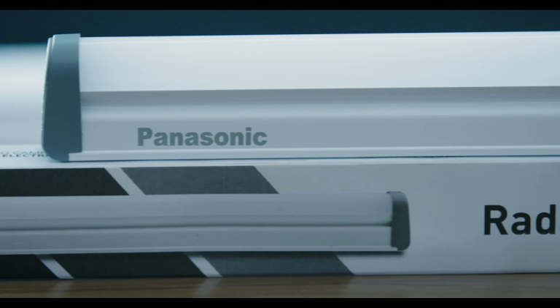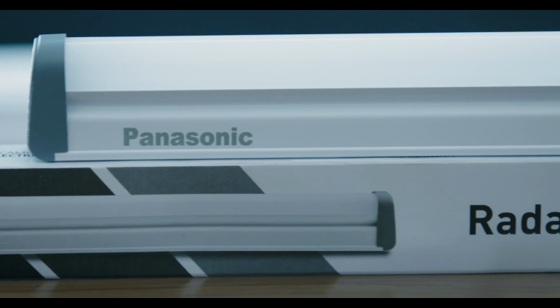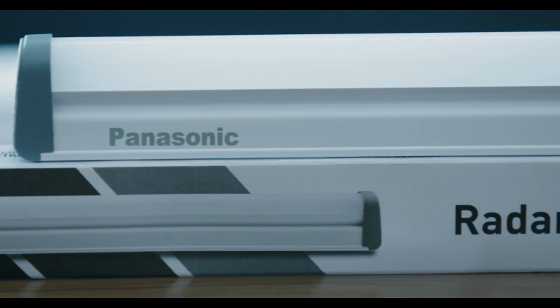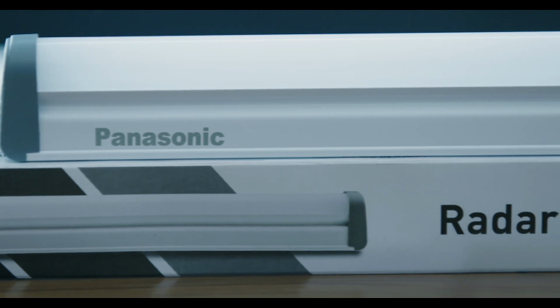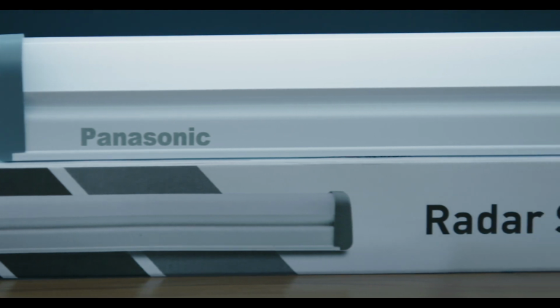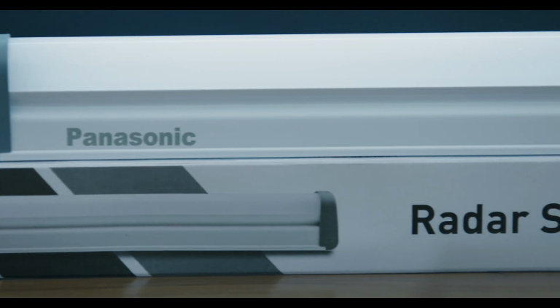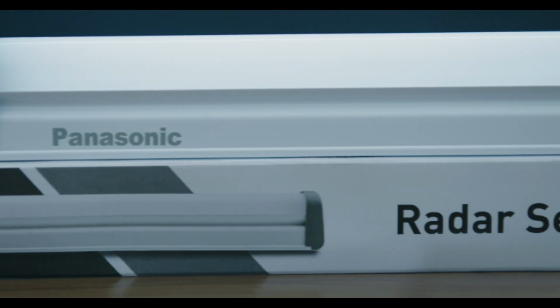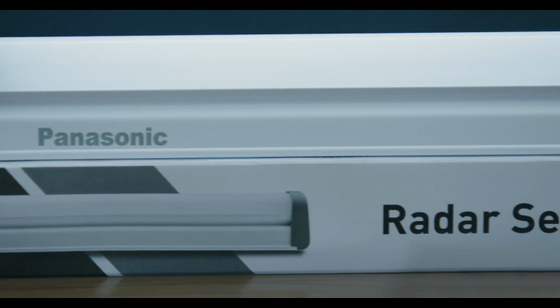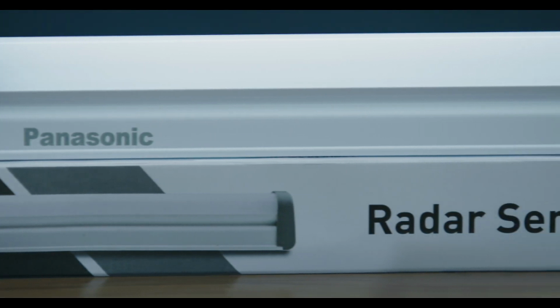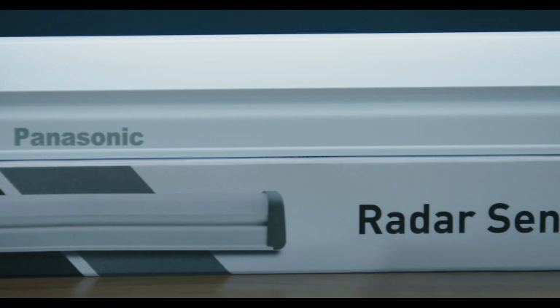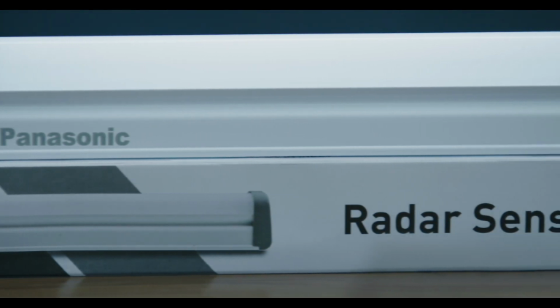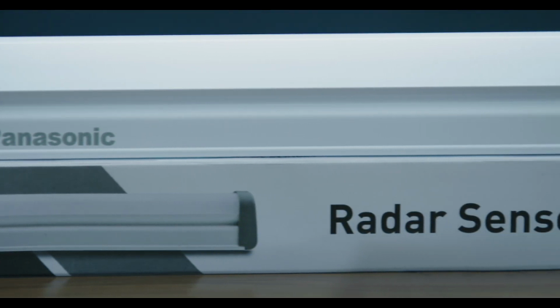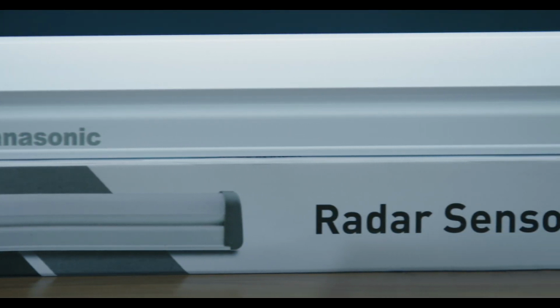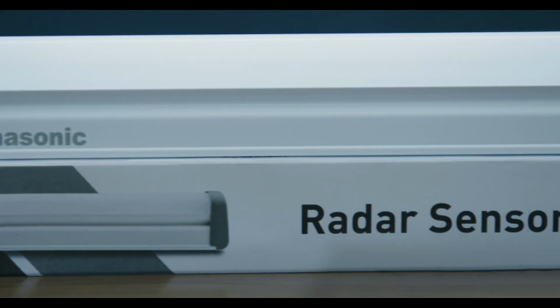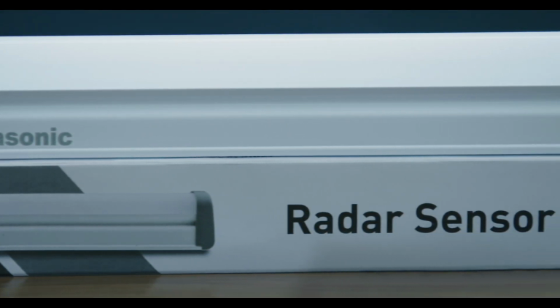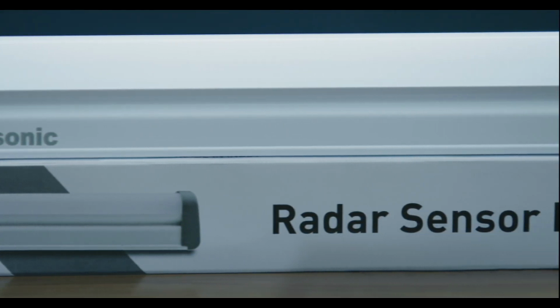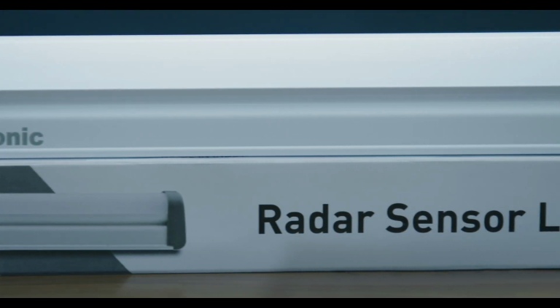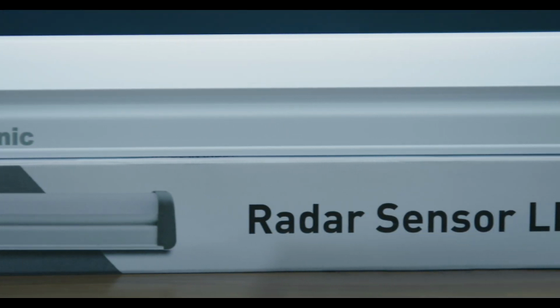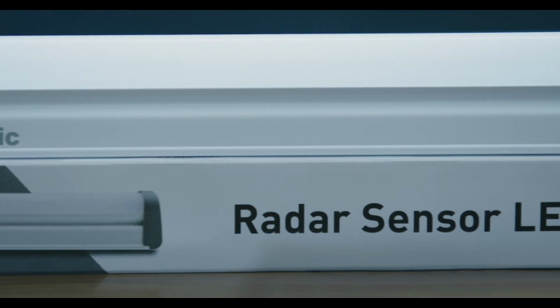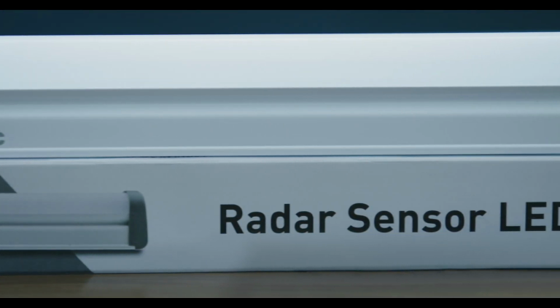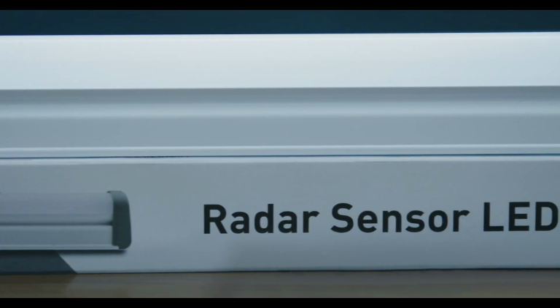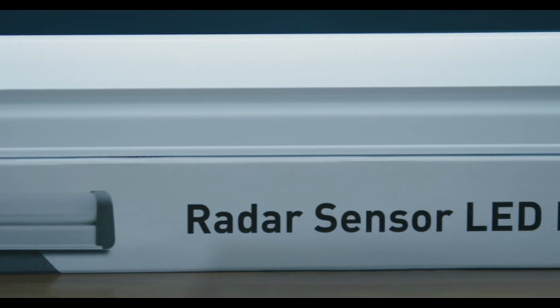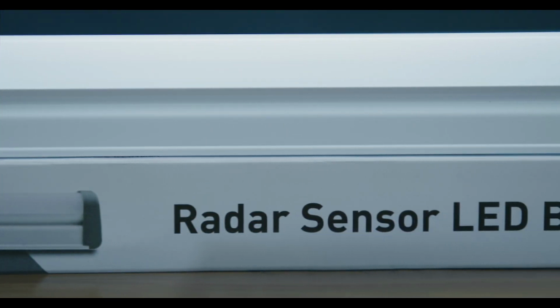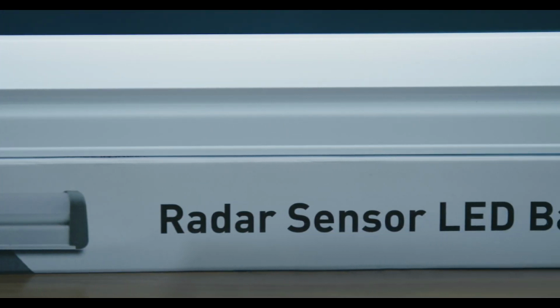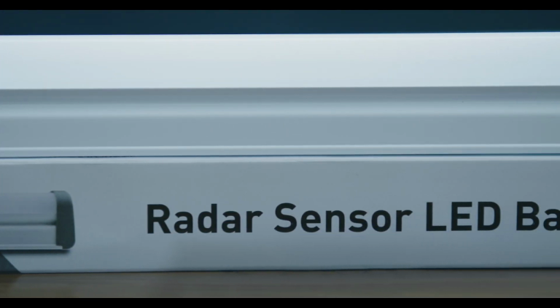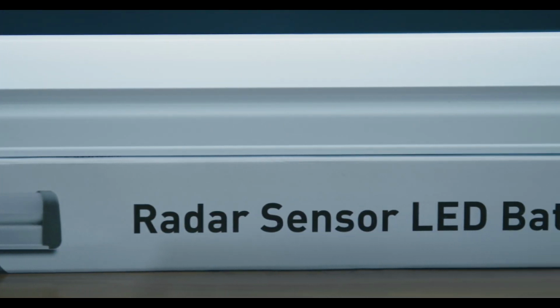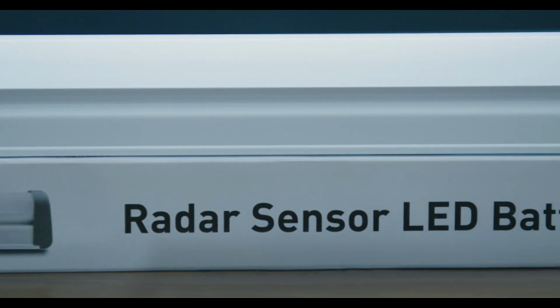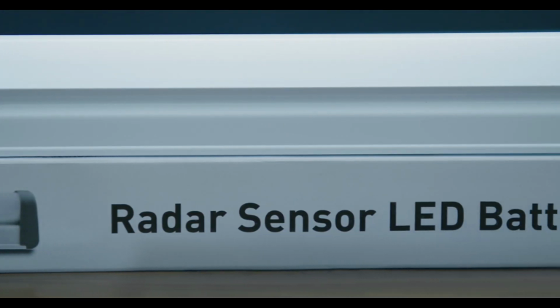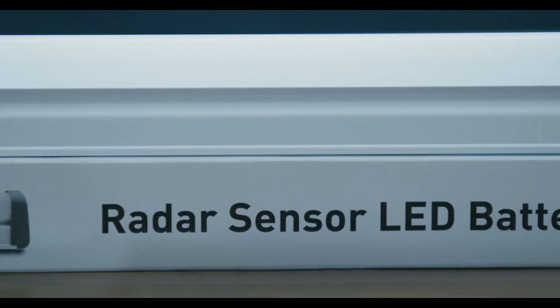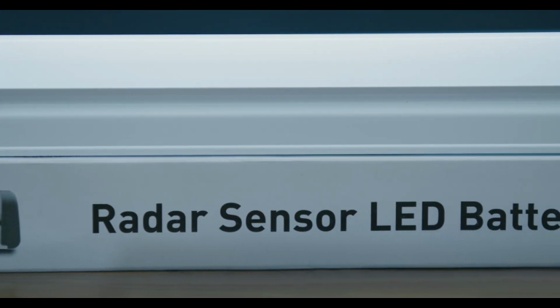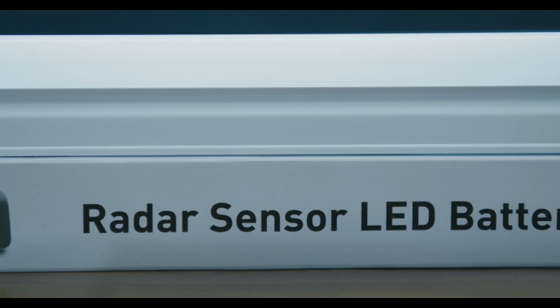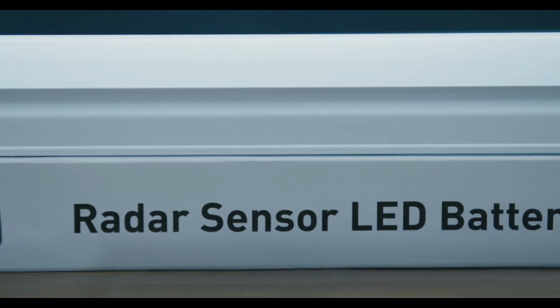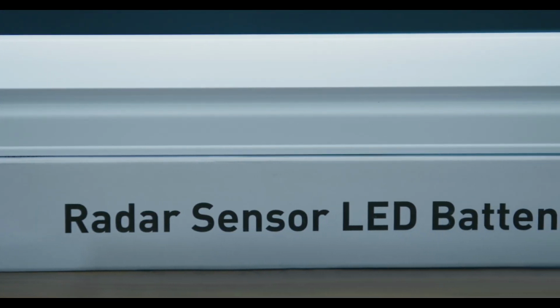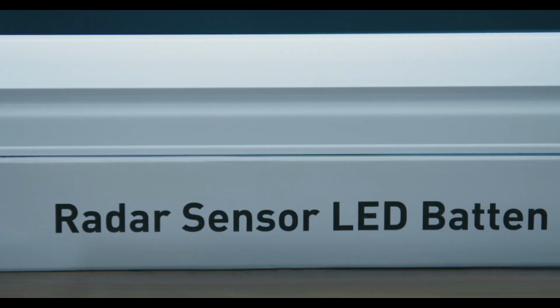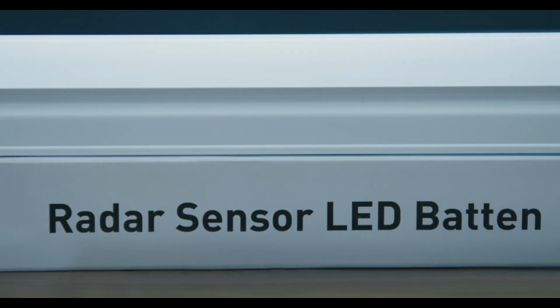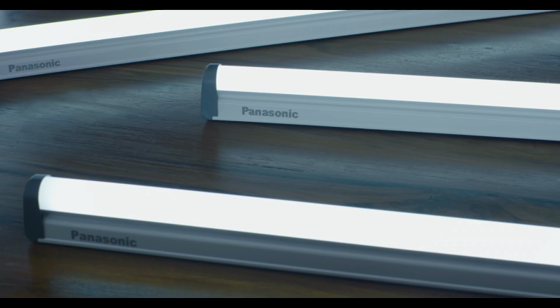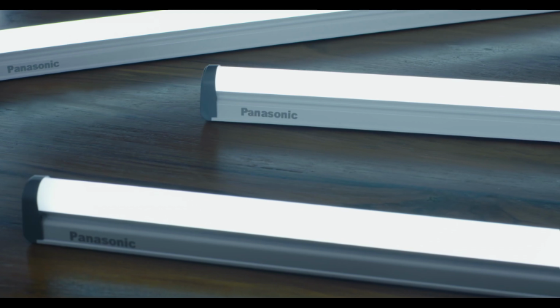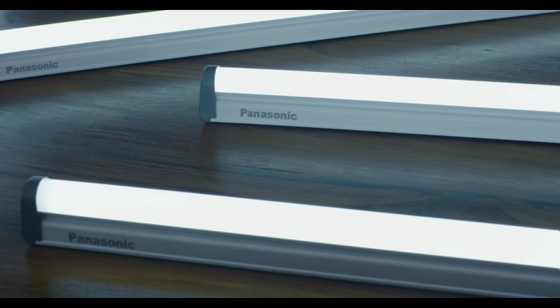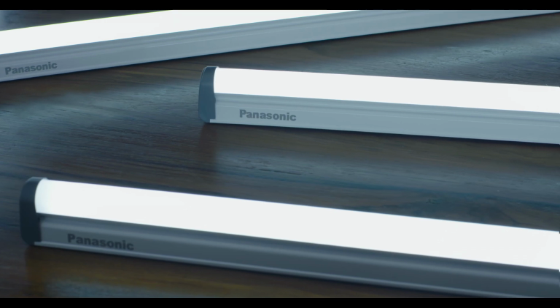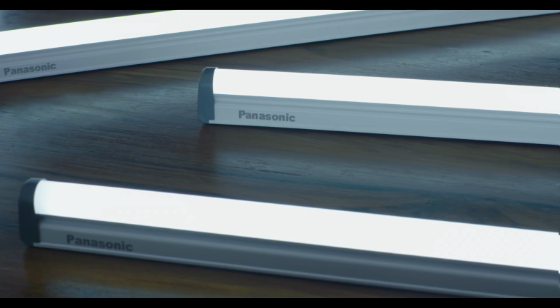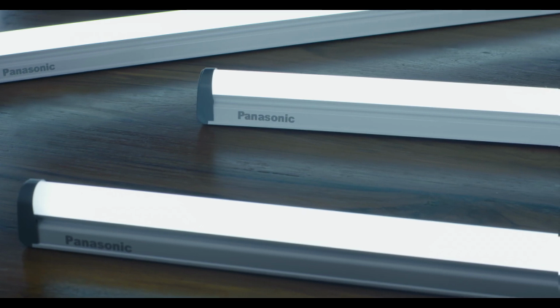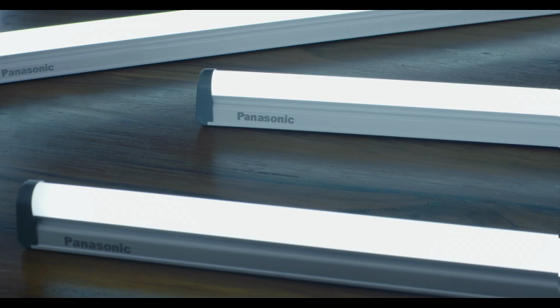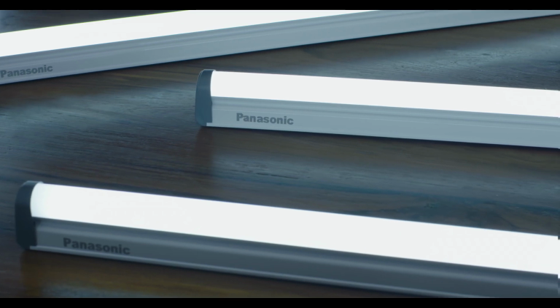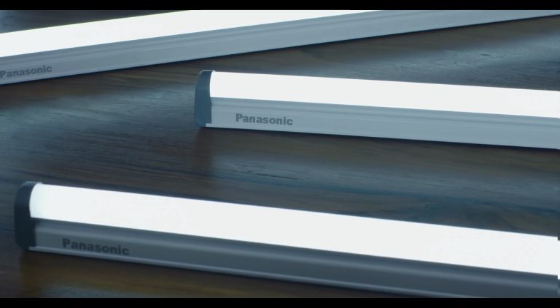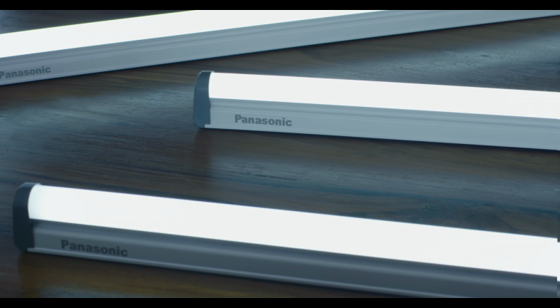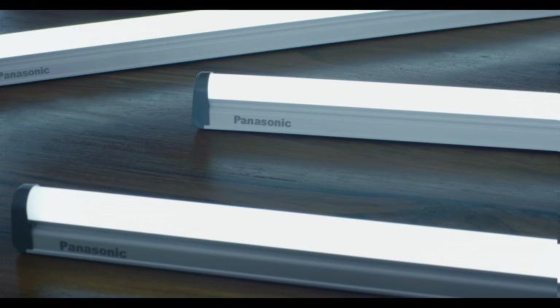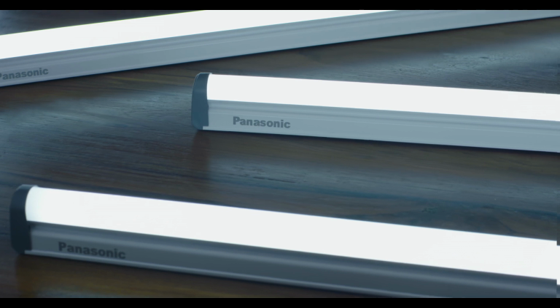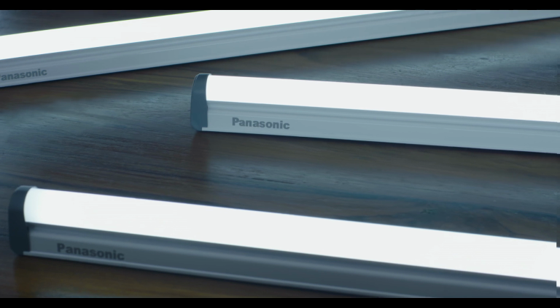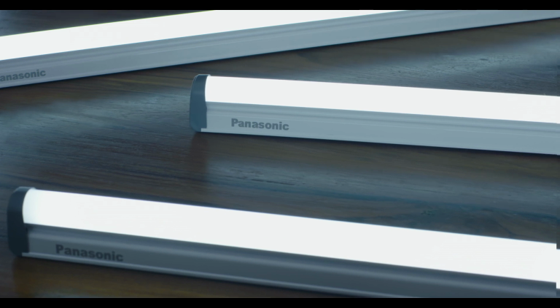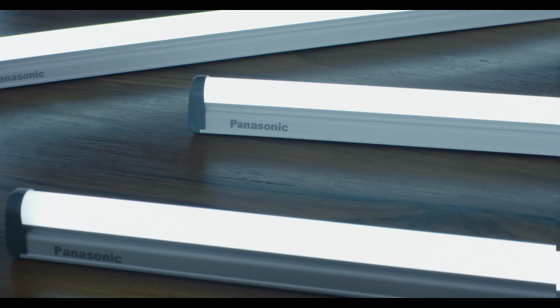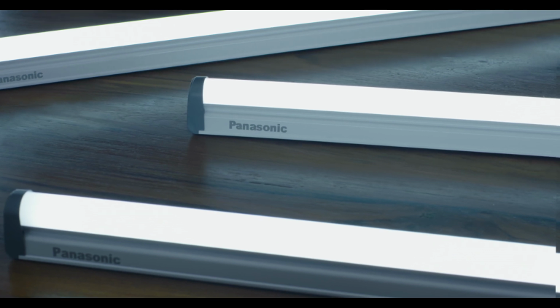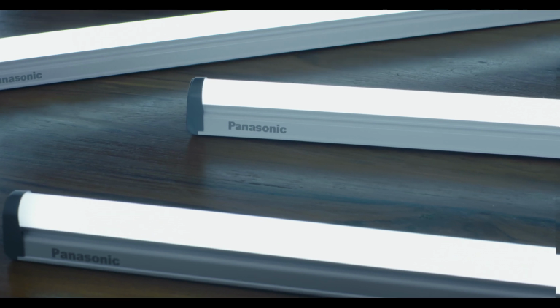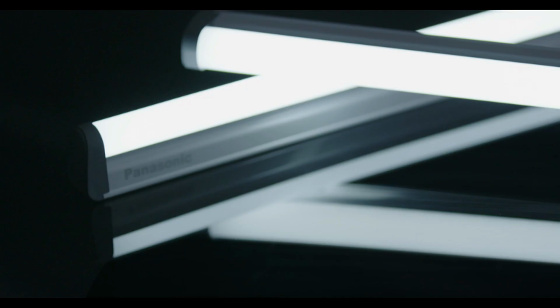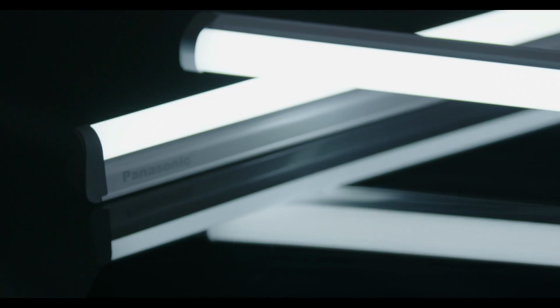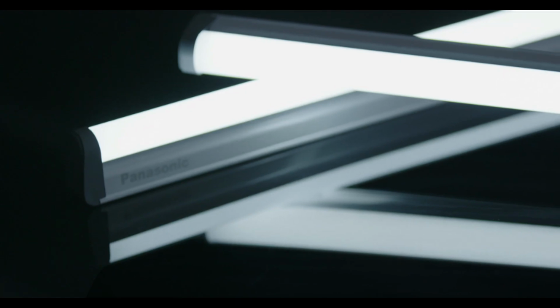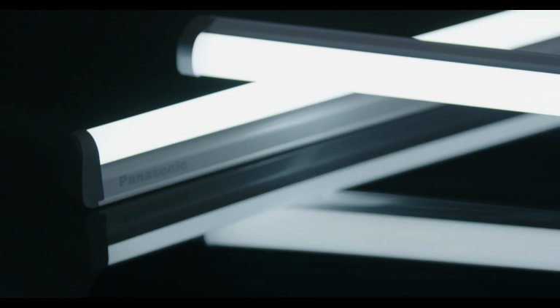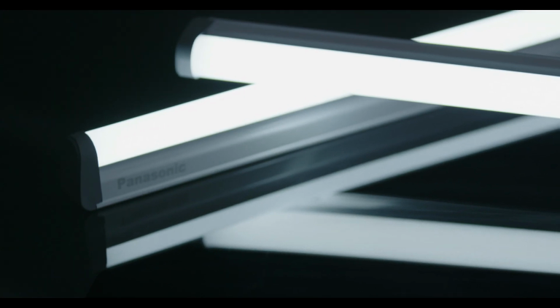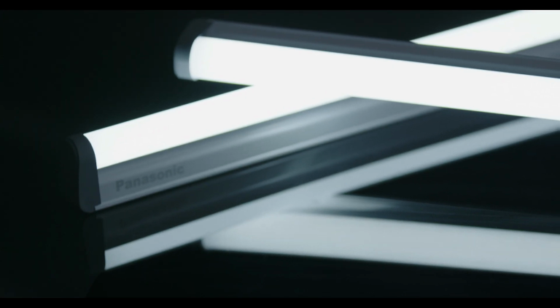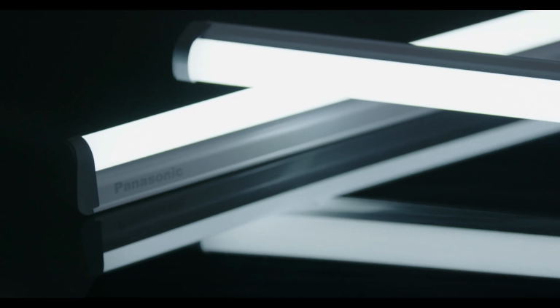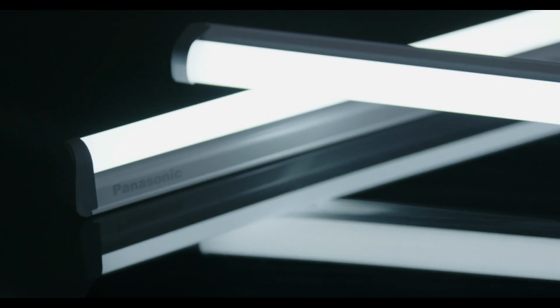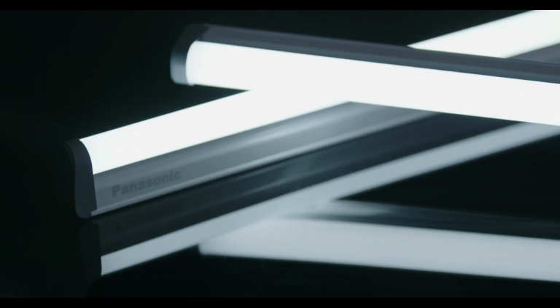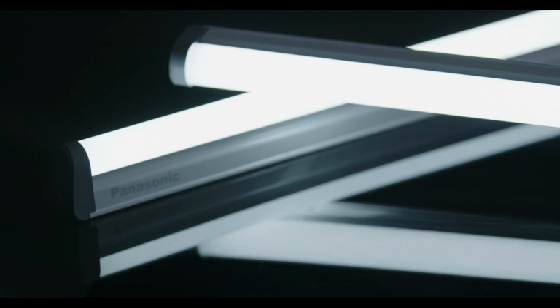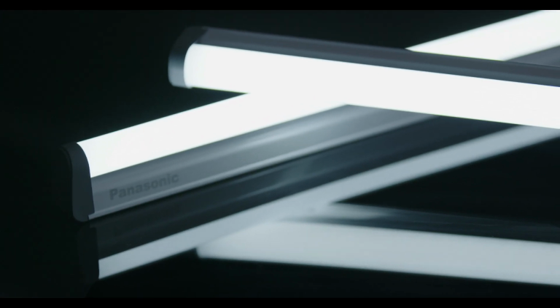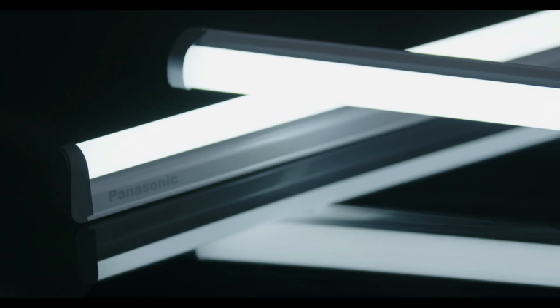Panasonic presents Radar Sensor LED Batten — your partner into a new energy saving, safe and innovative lighting.